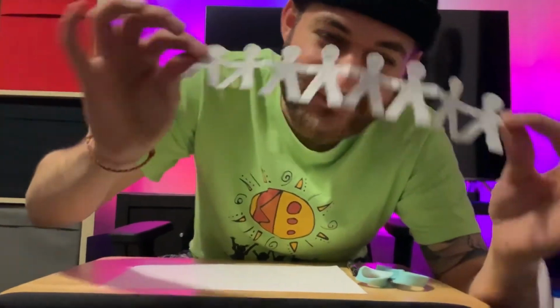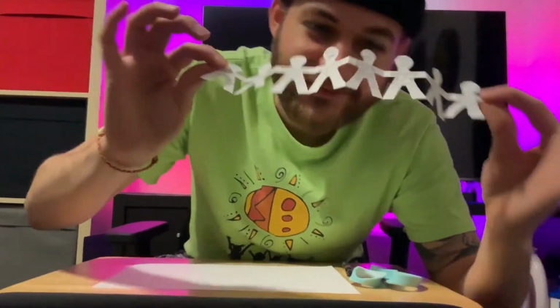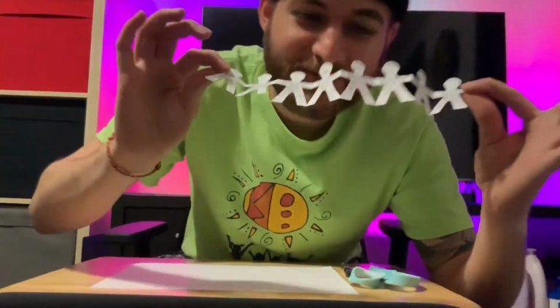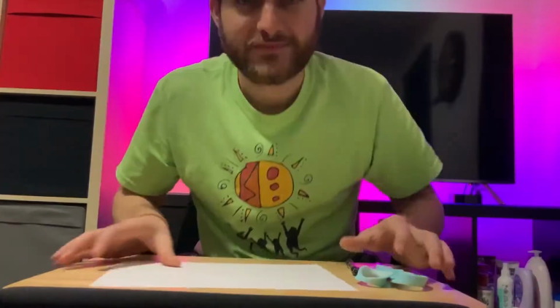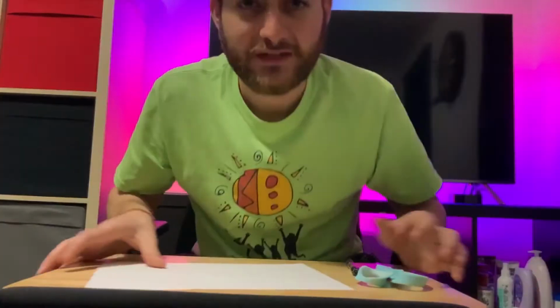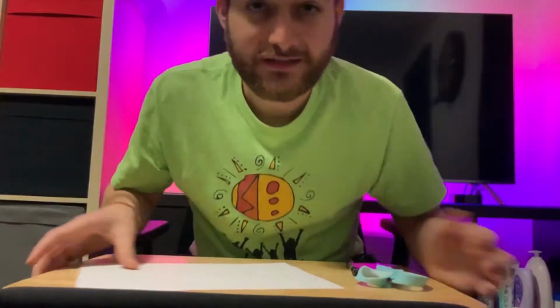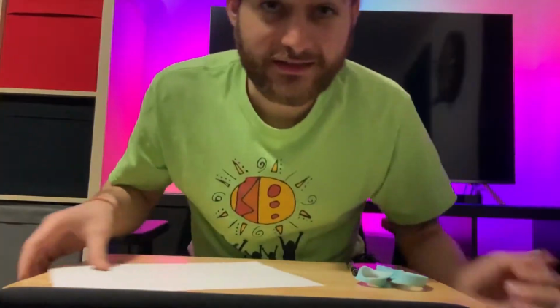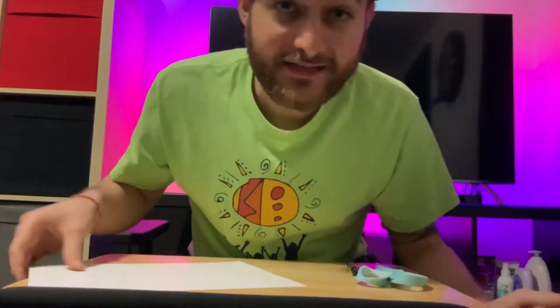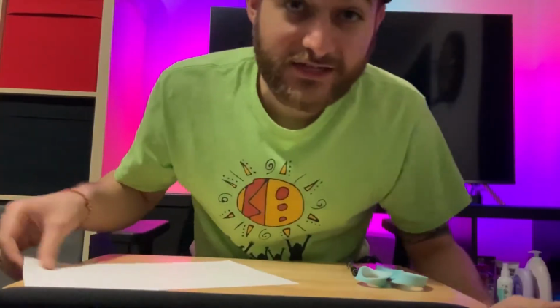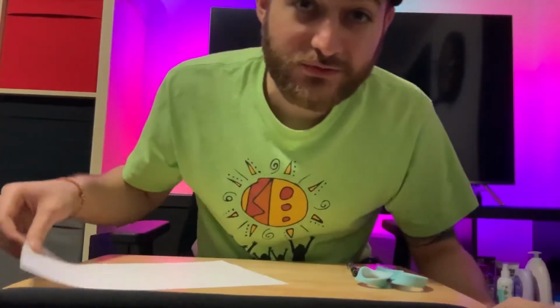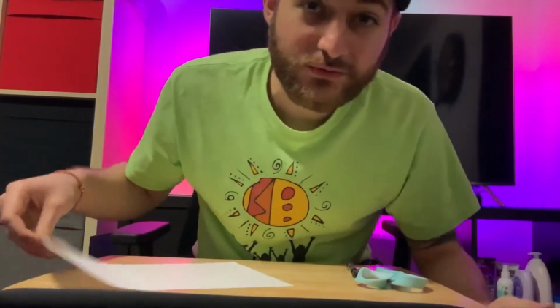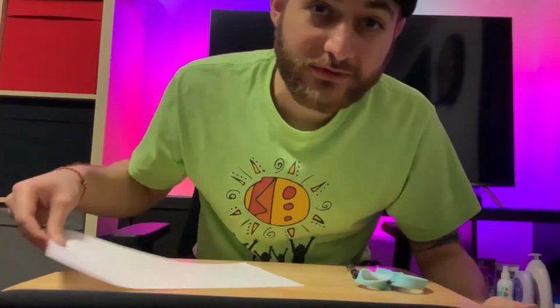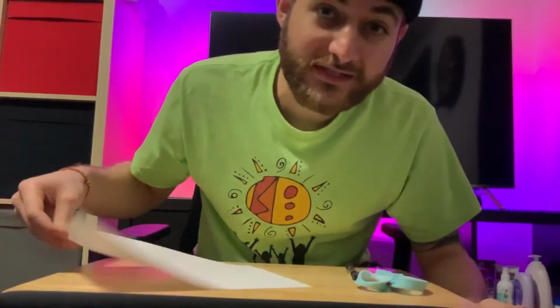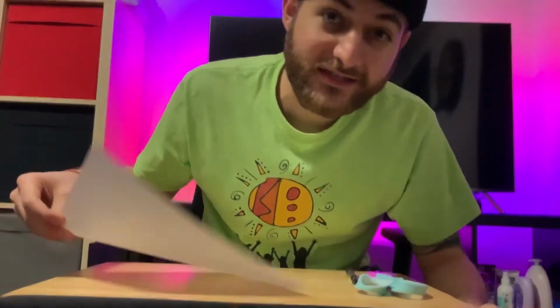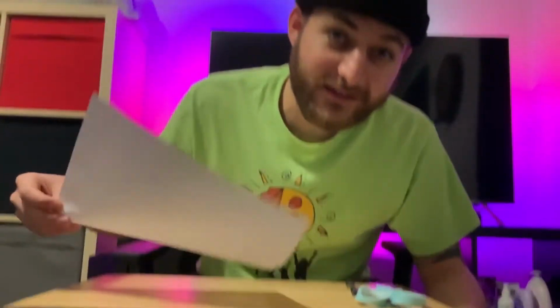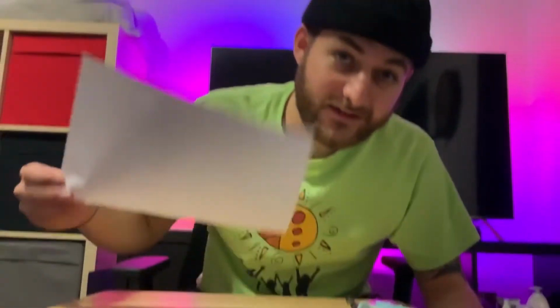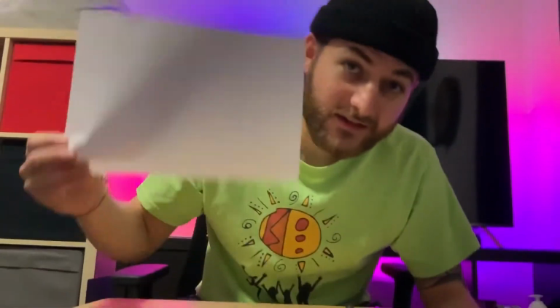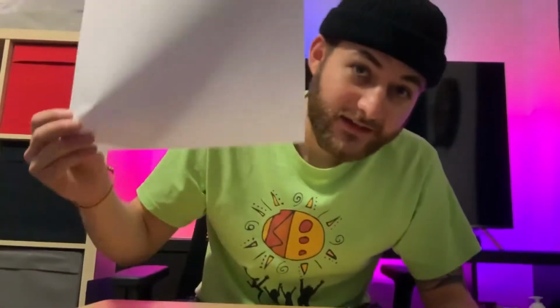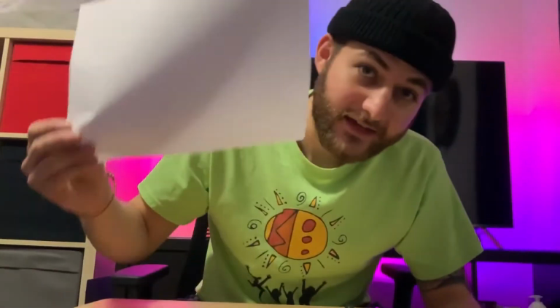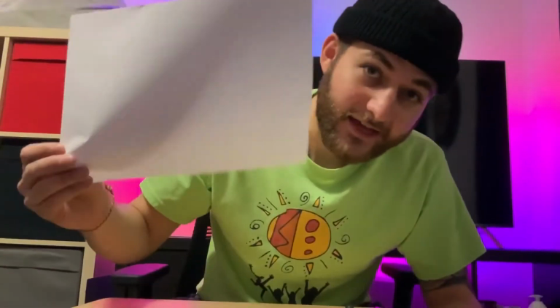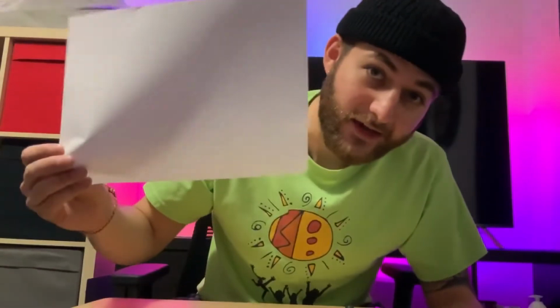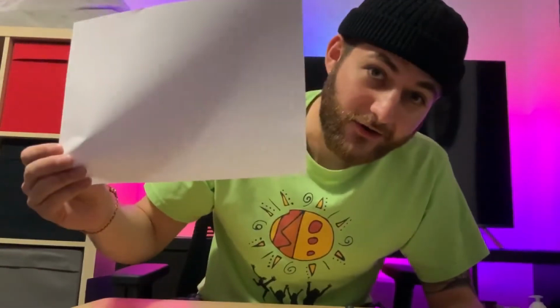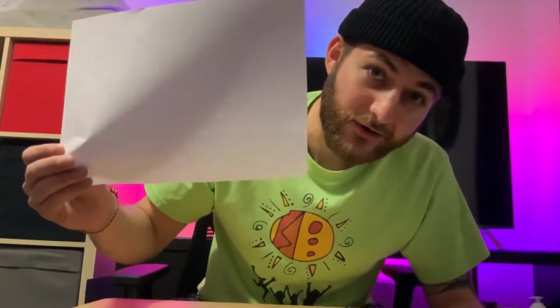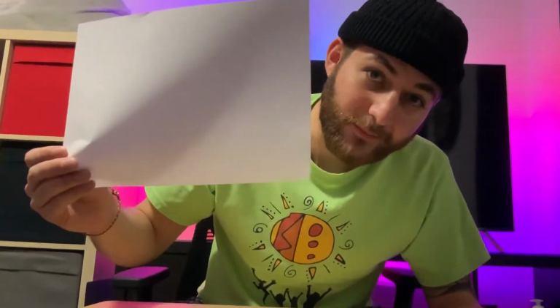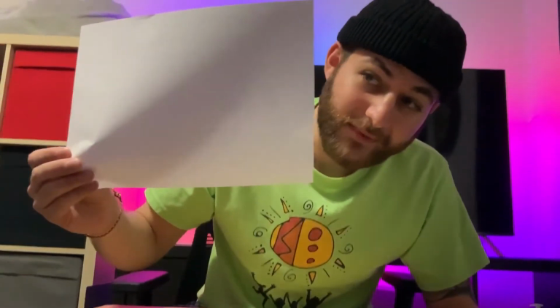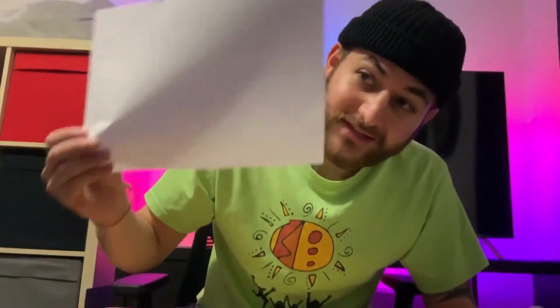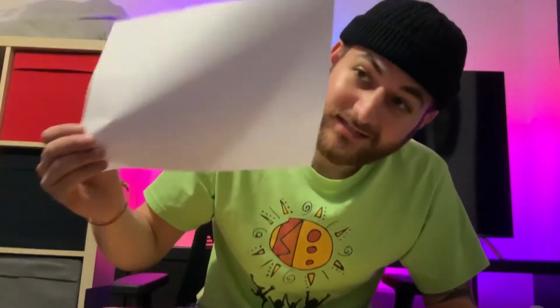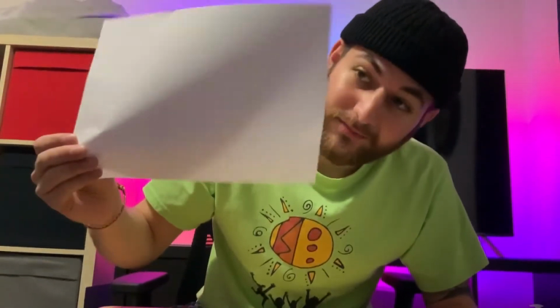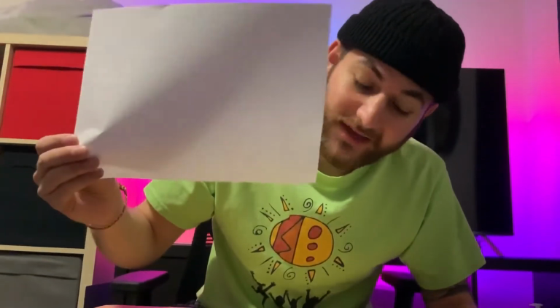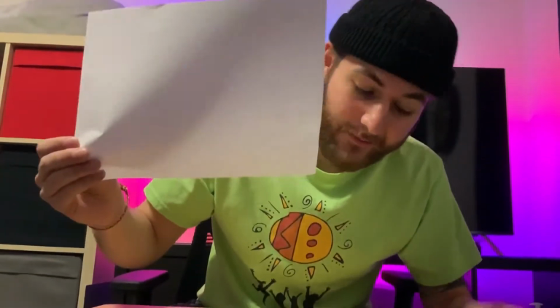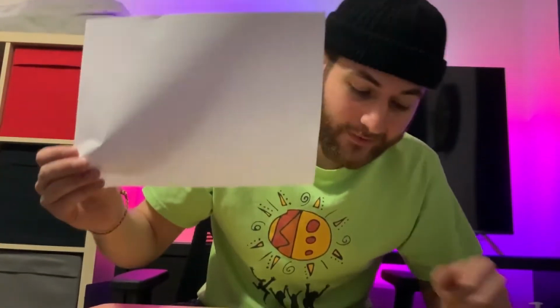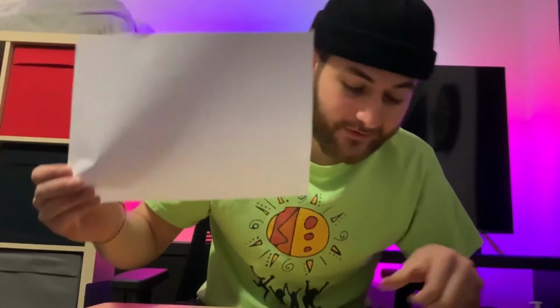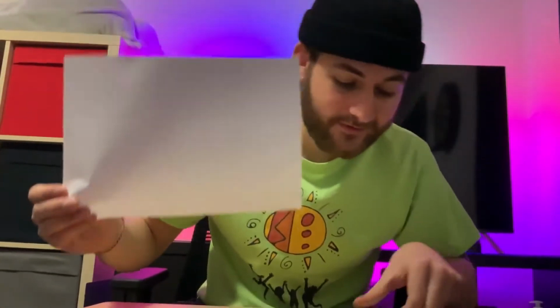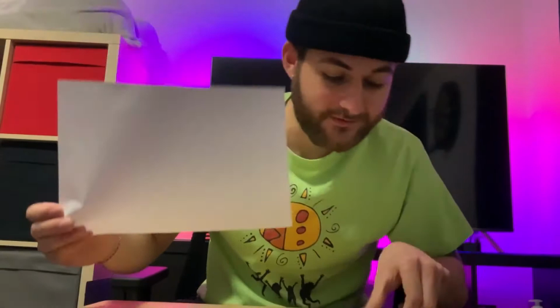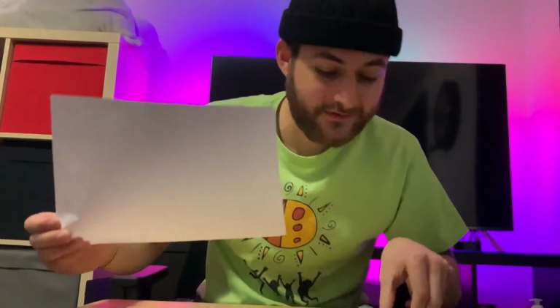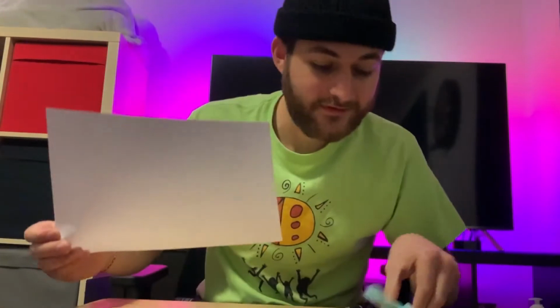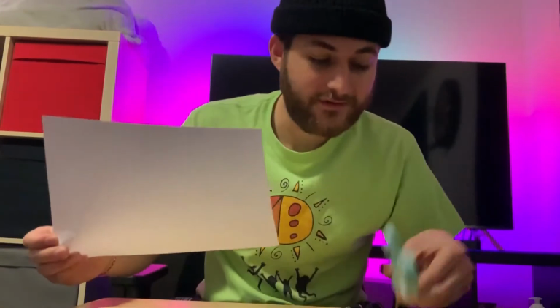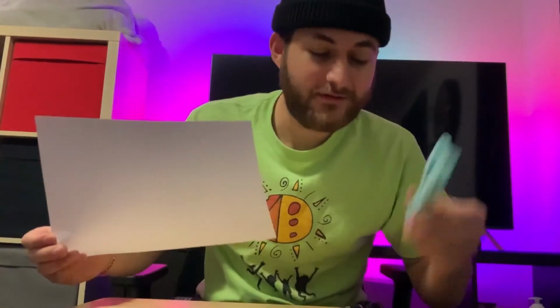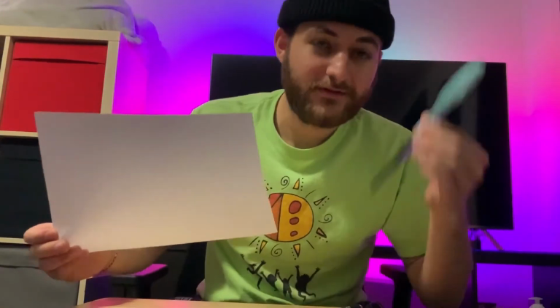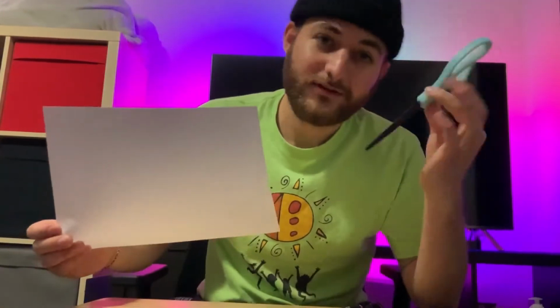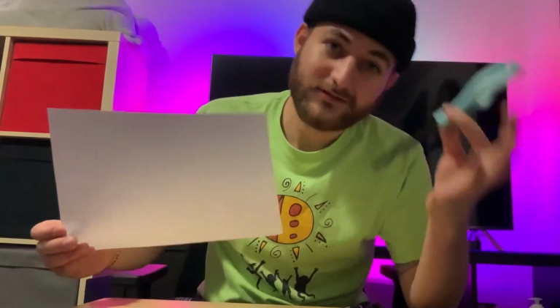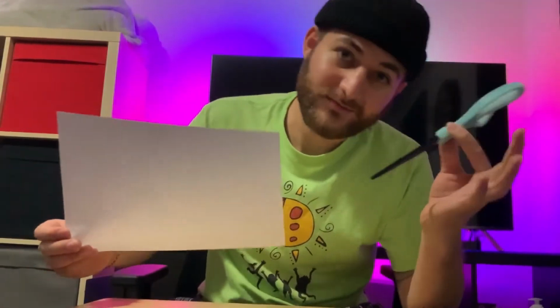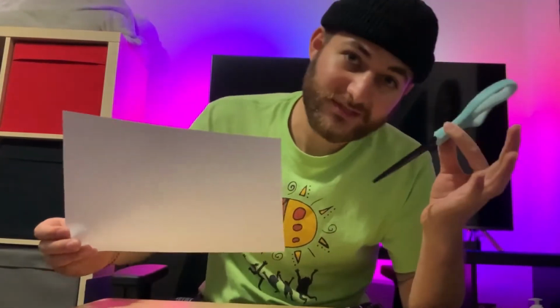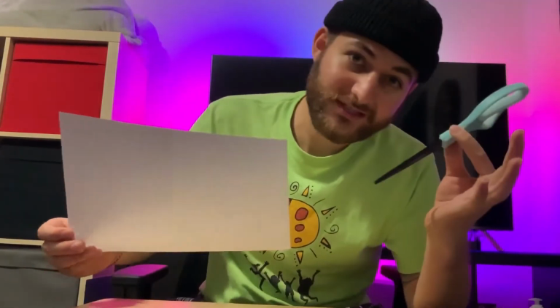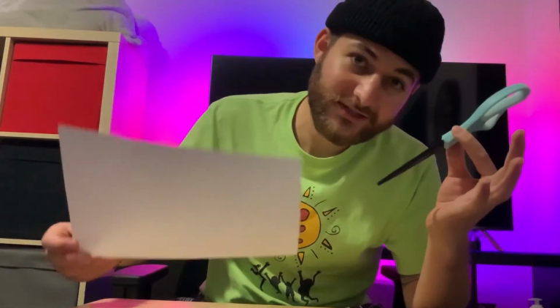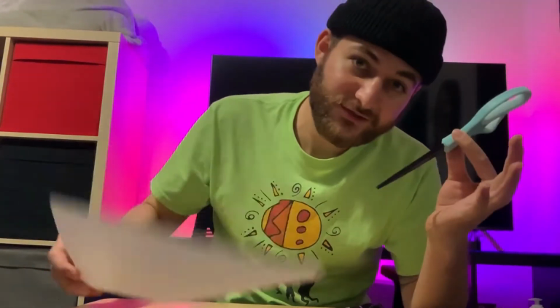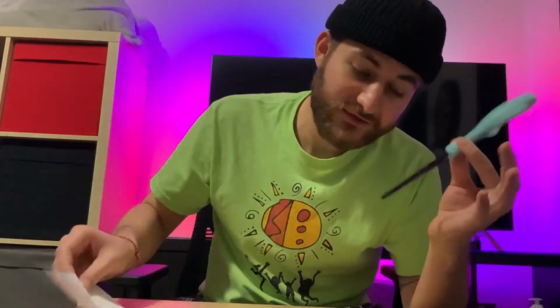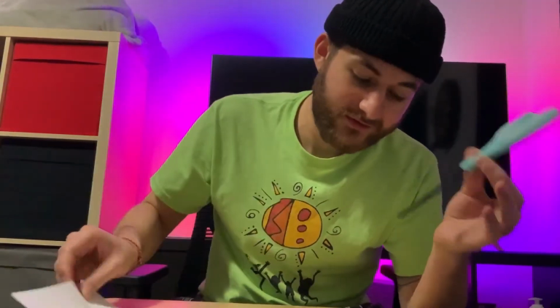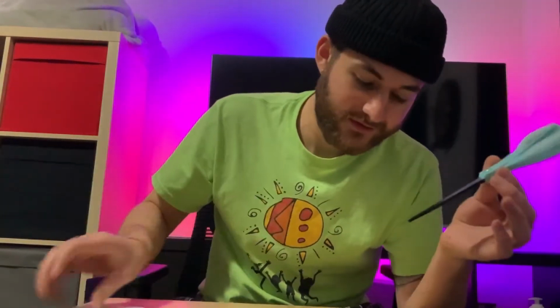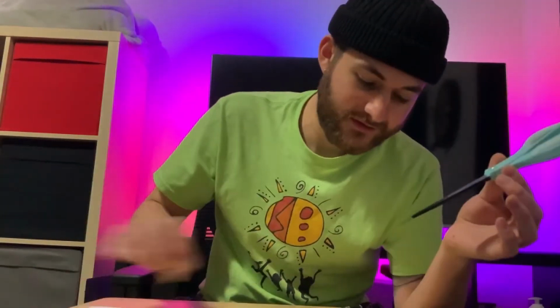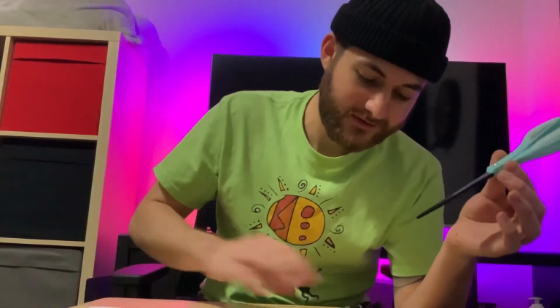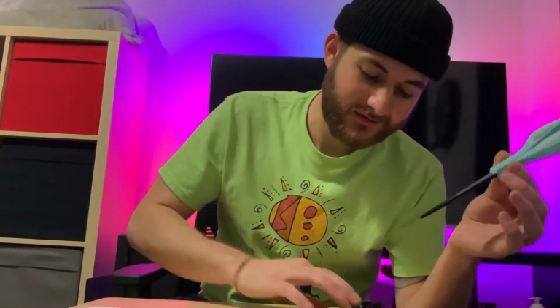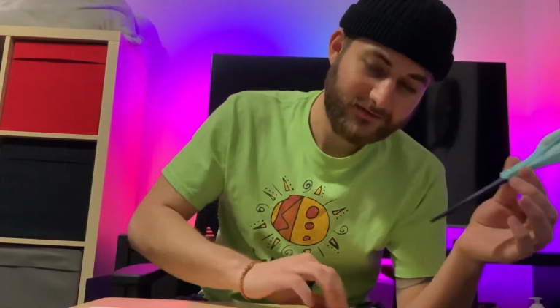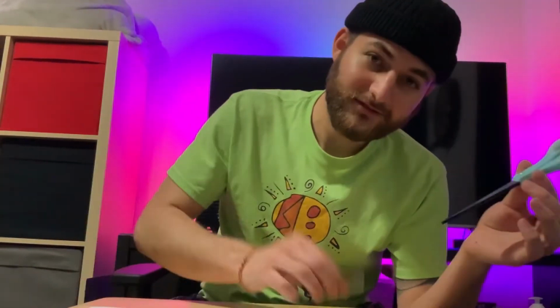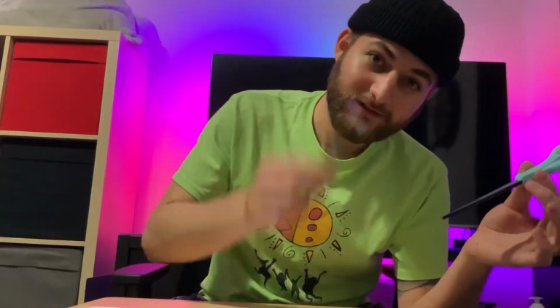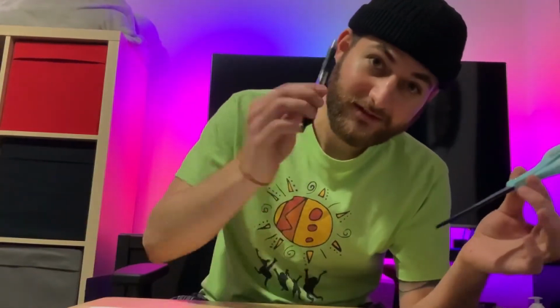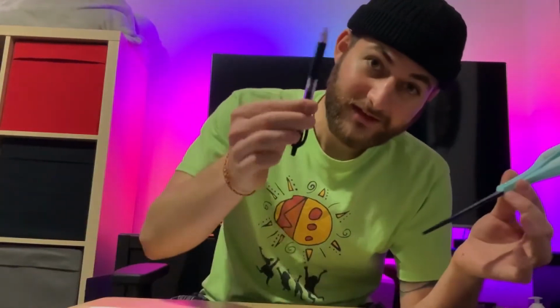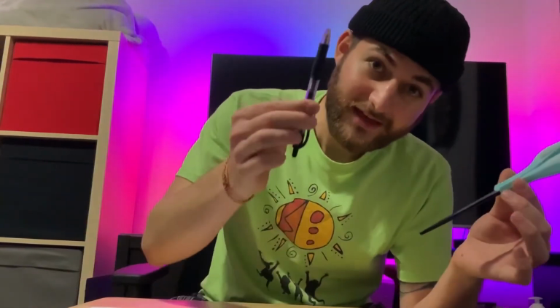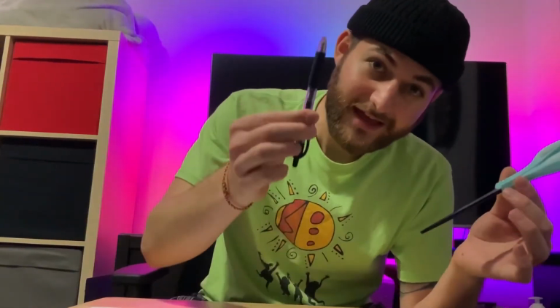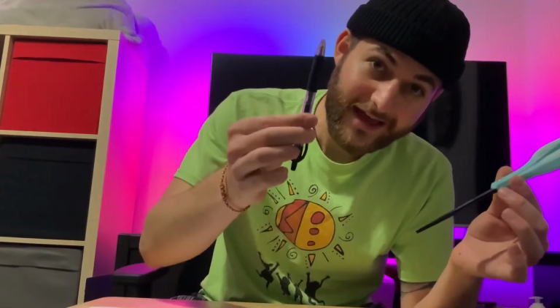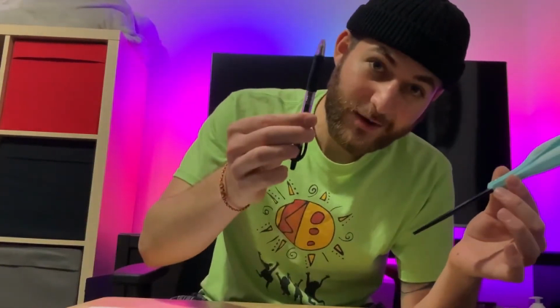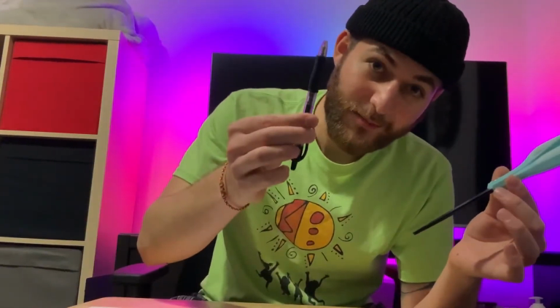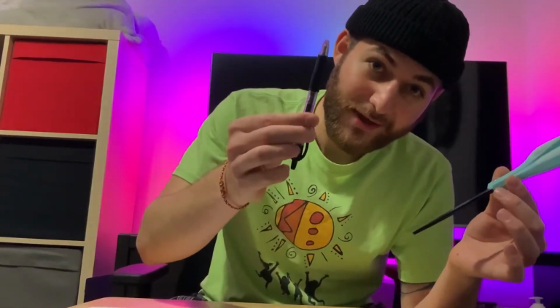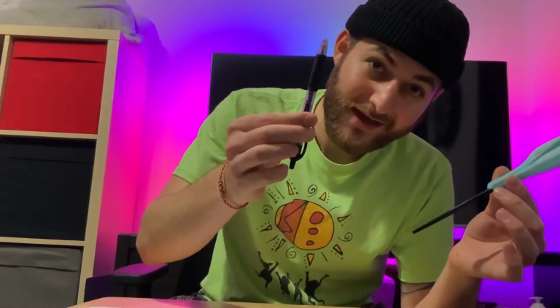The things you will need are a piece of paper, some scissors, and a pen.